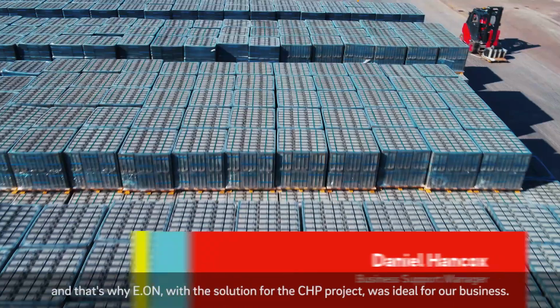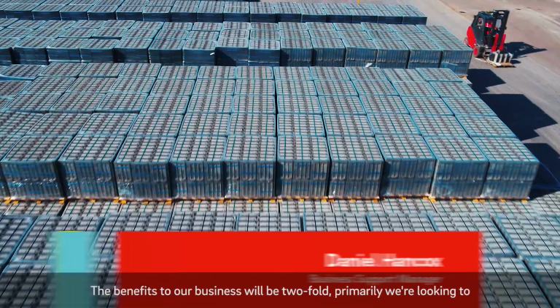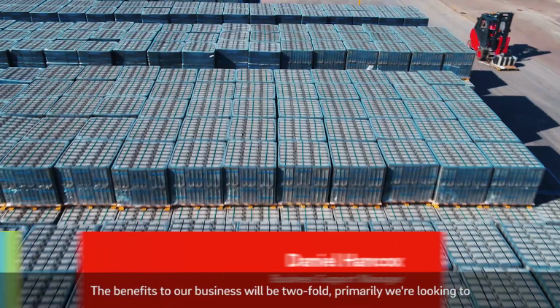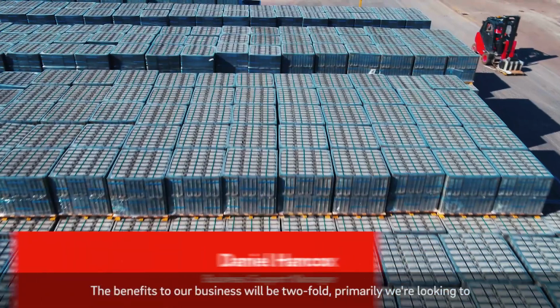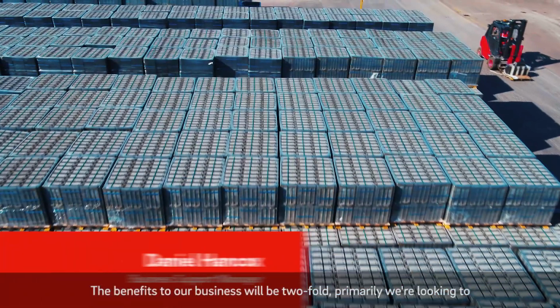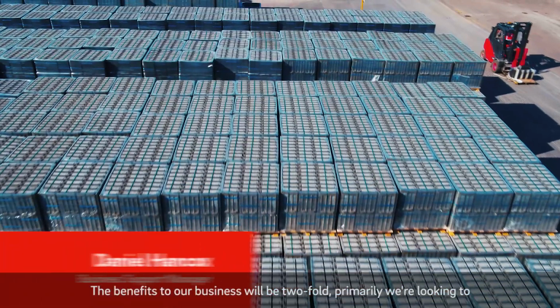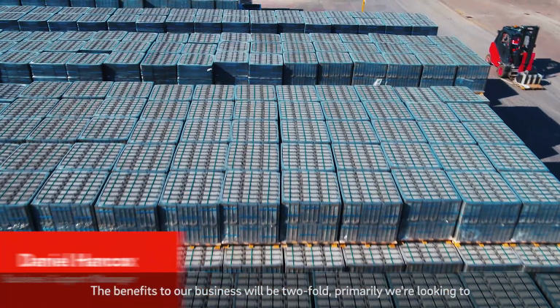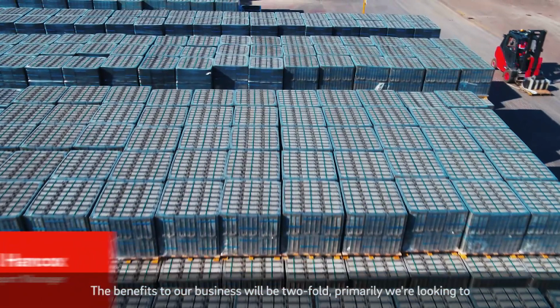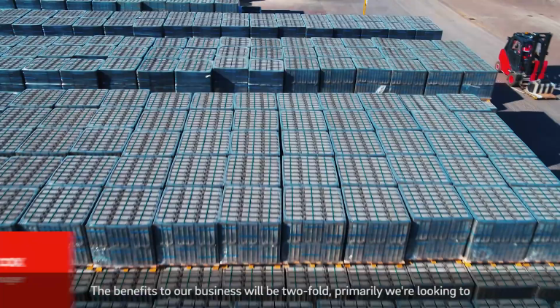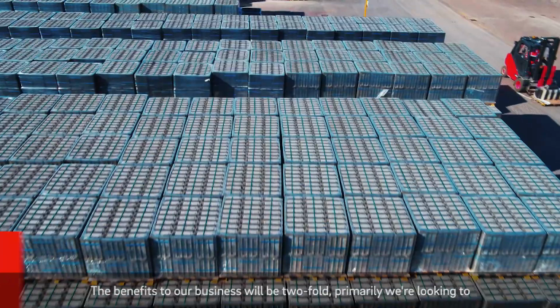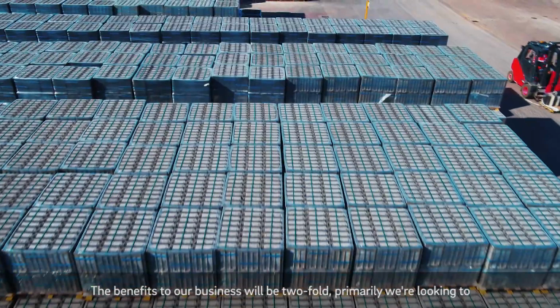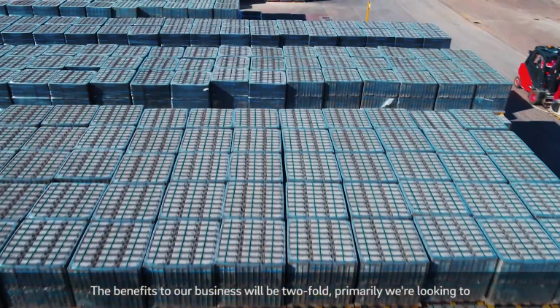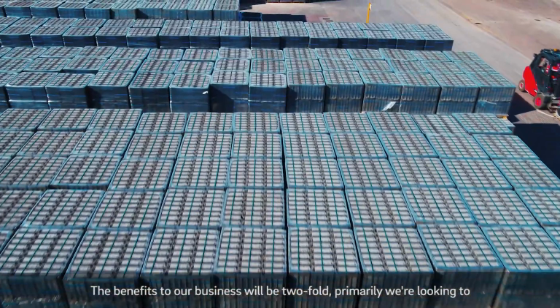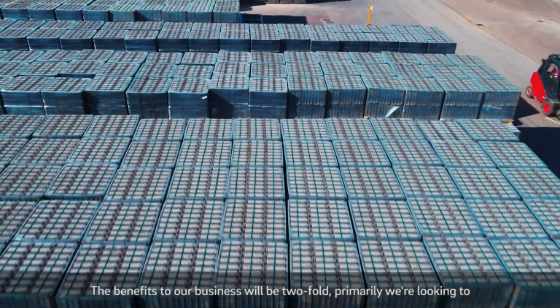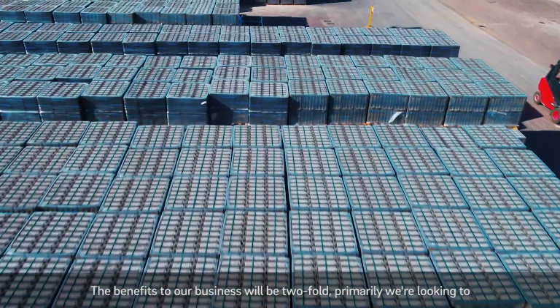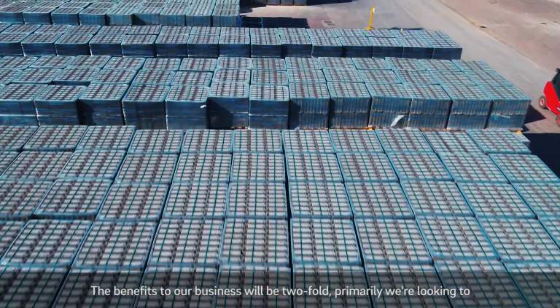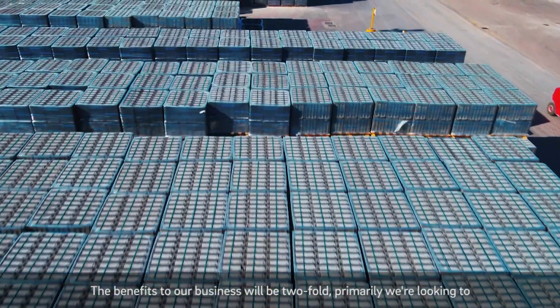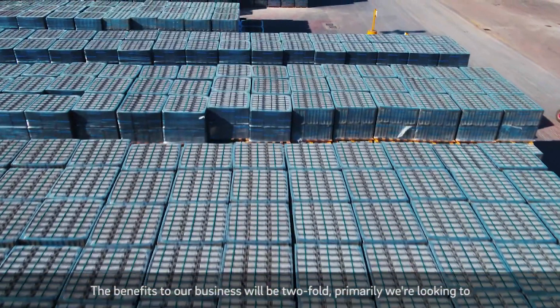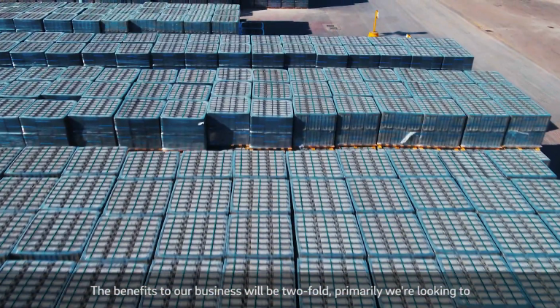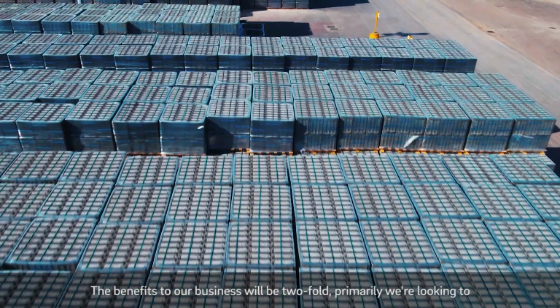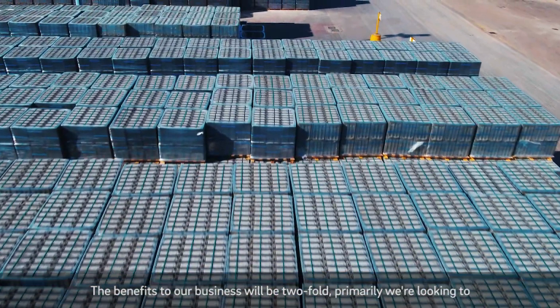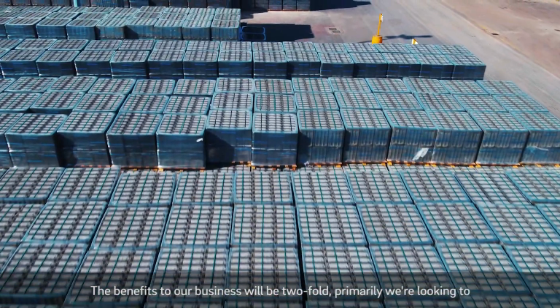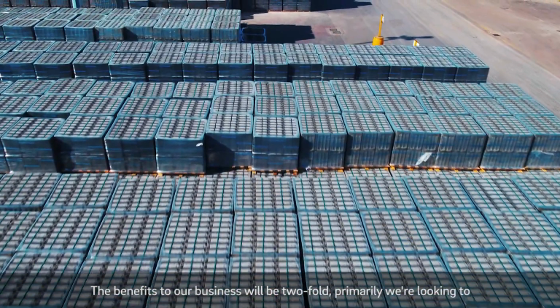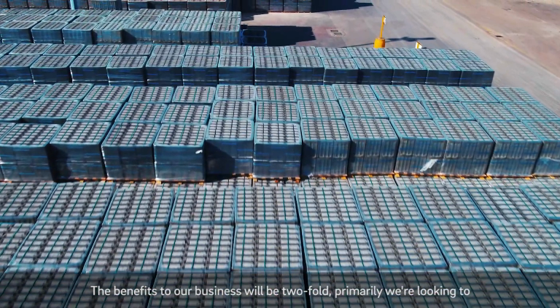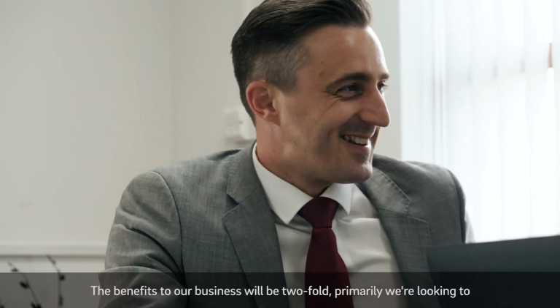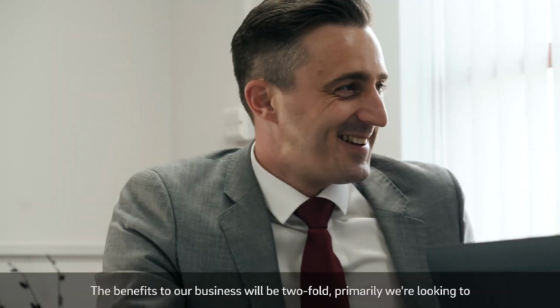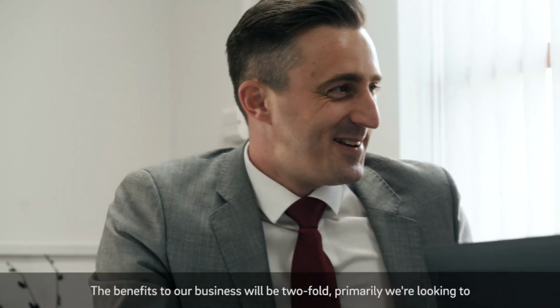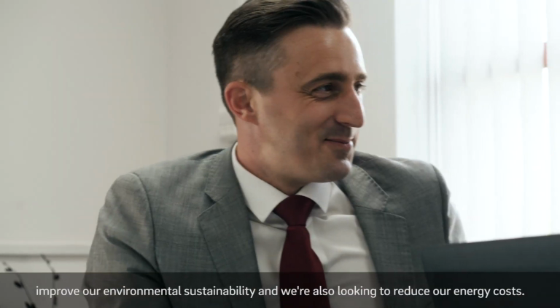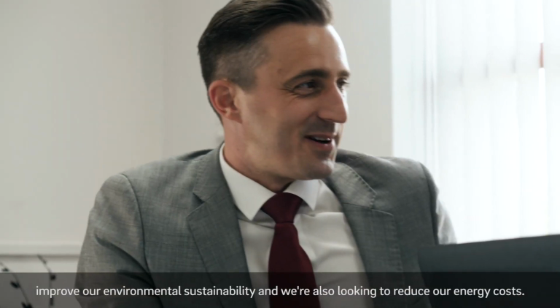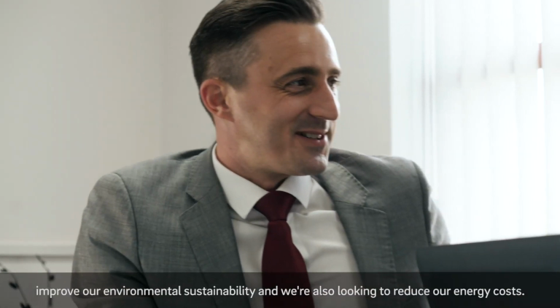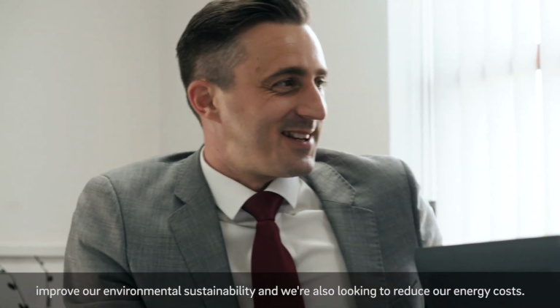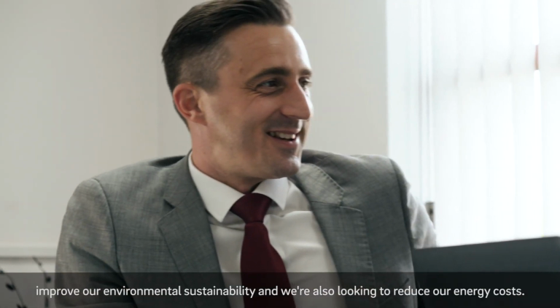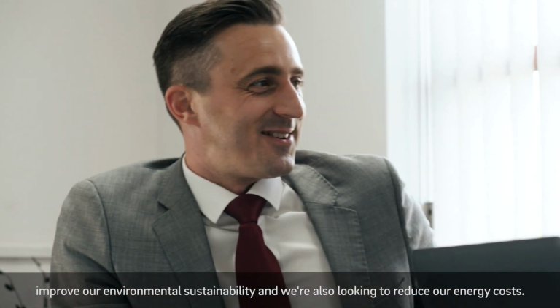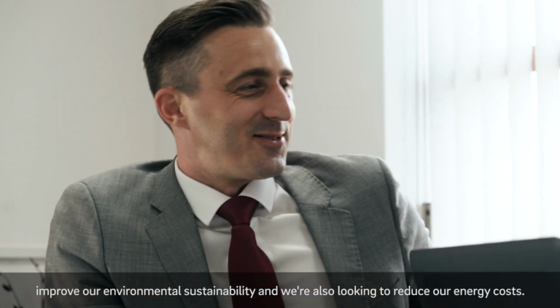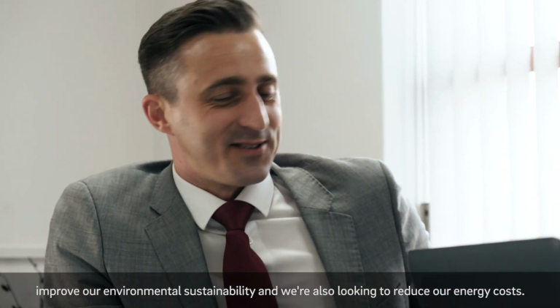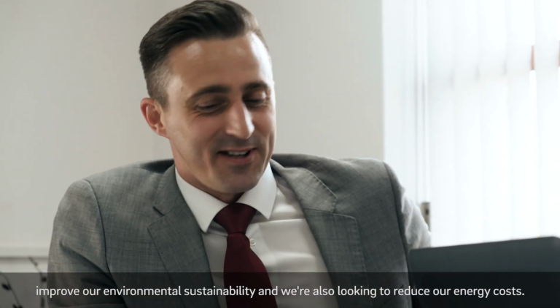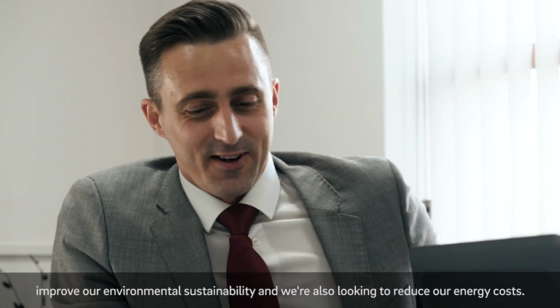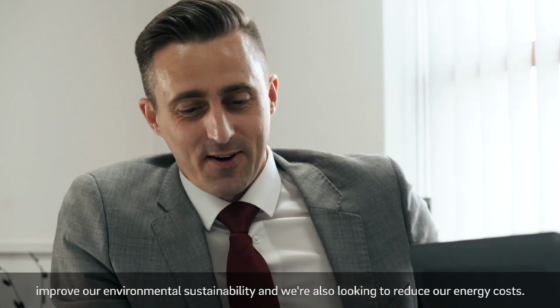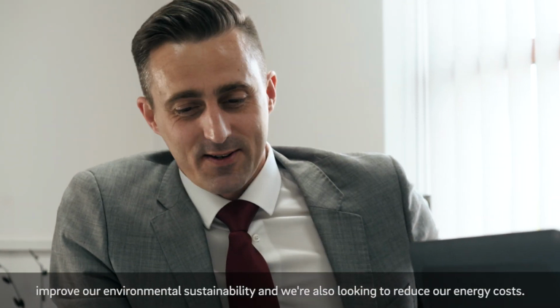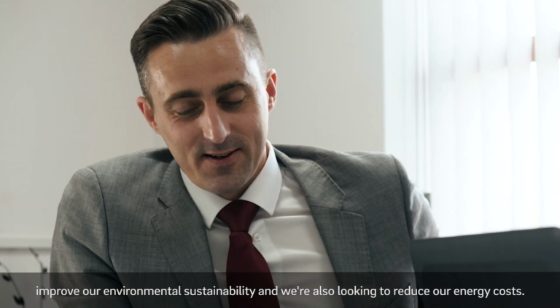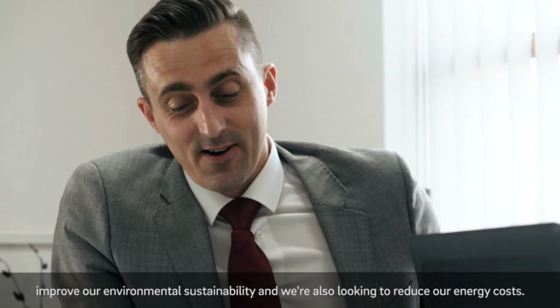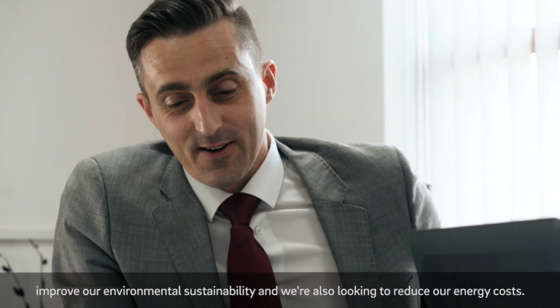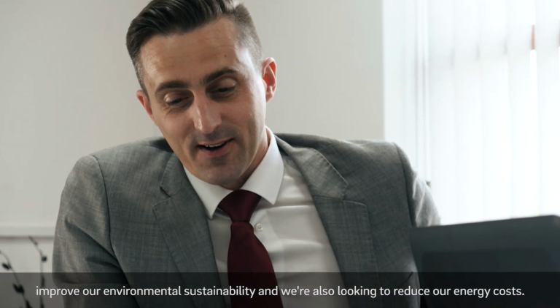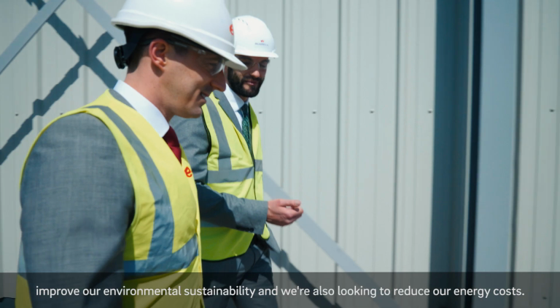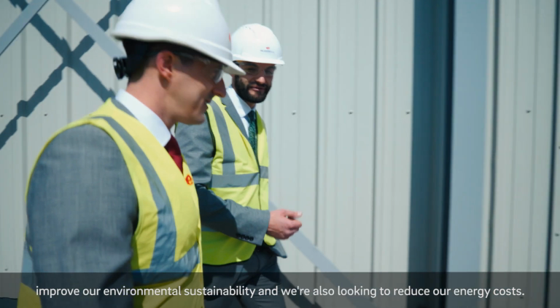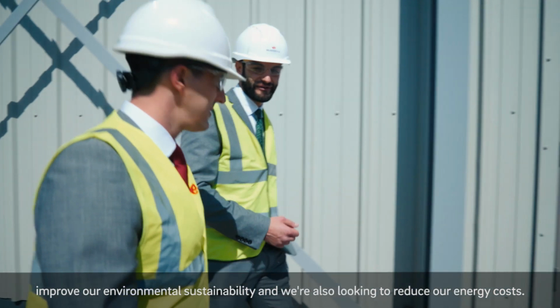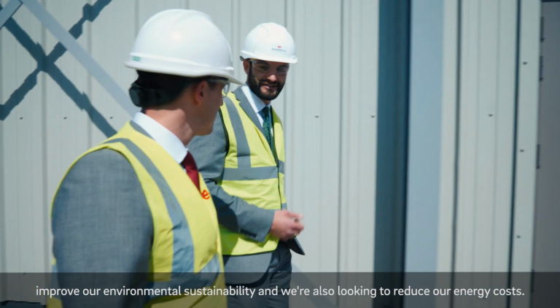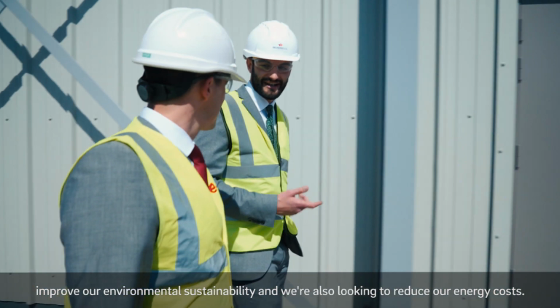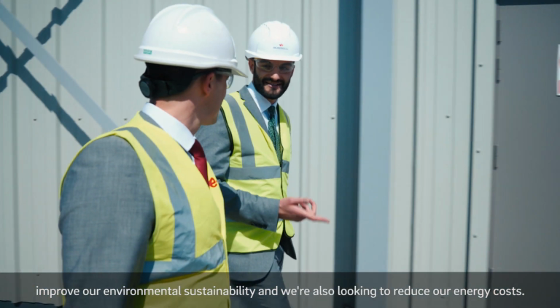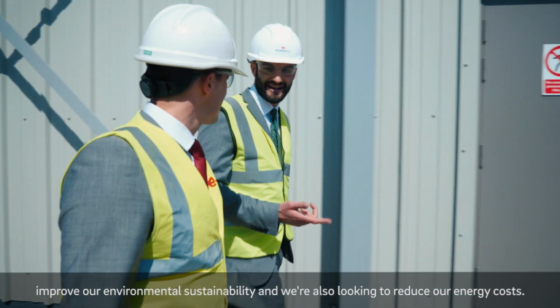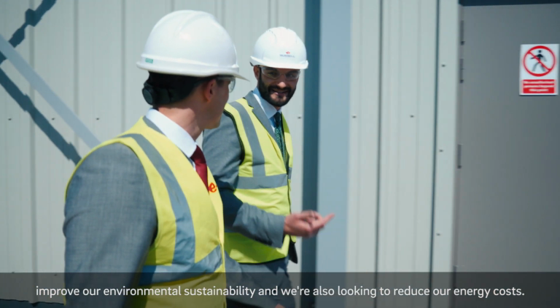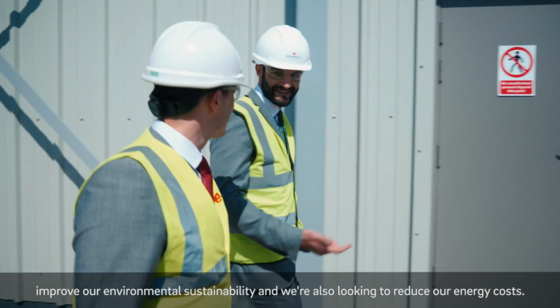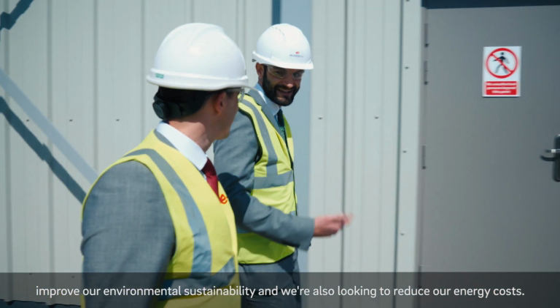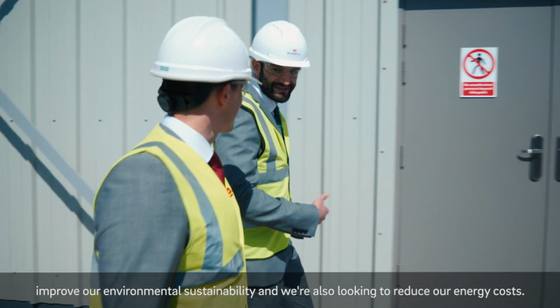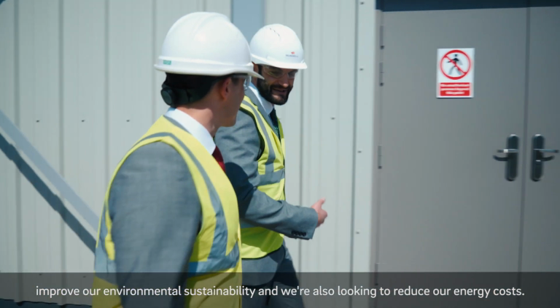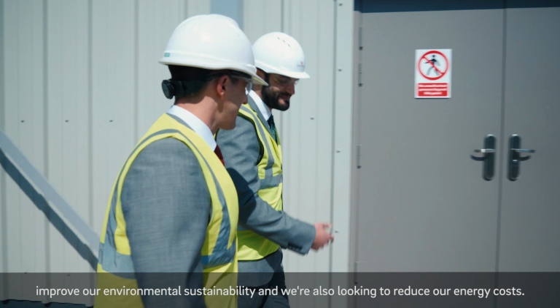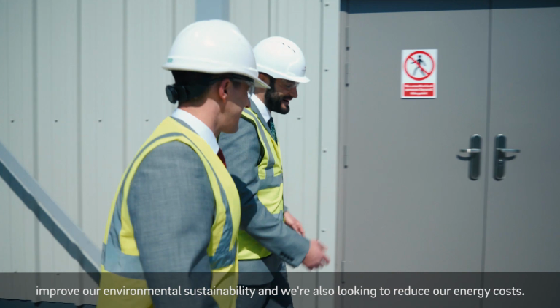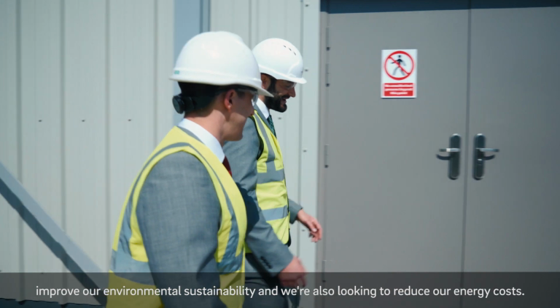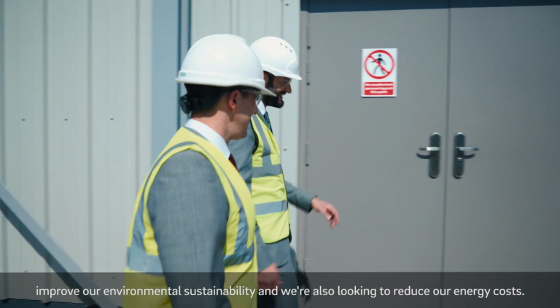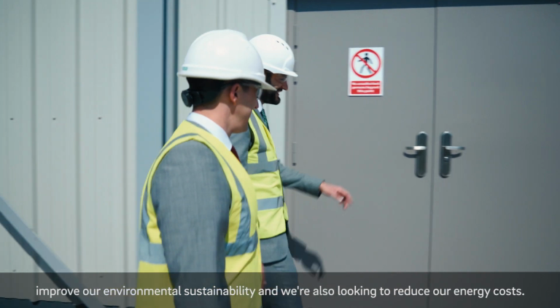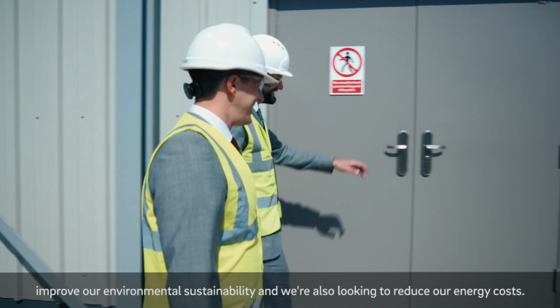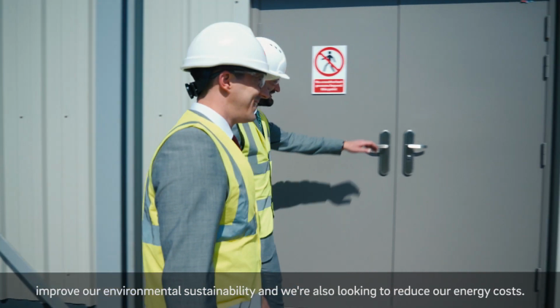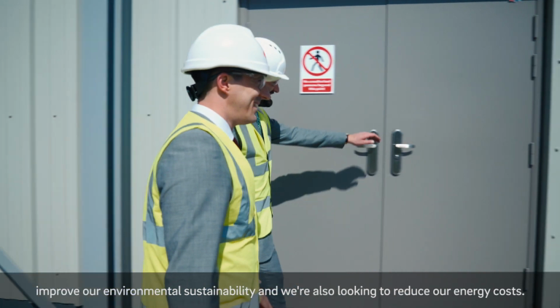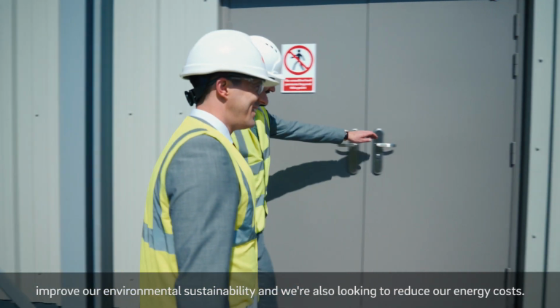The benefits to our business will be twofold. Primarily we're looking to improve our environmental sustainability, and we're also looking to reduce our energy costs.